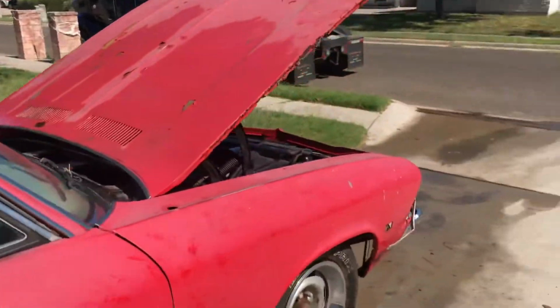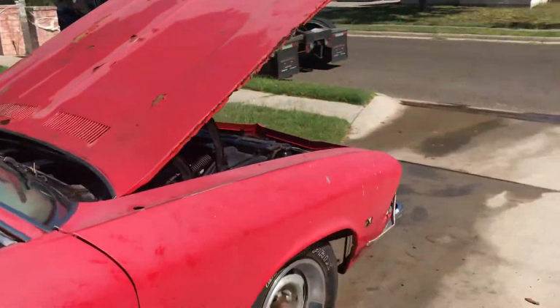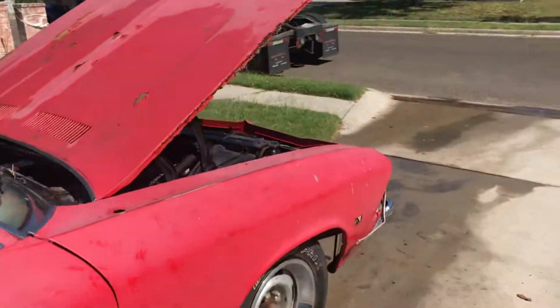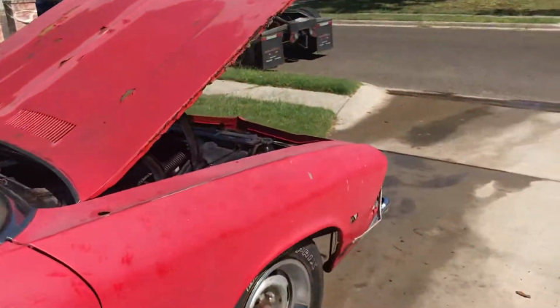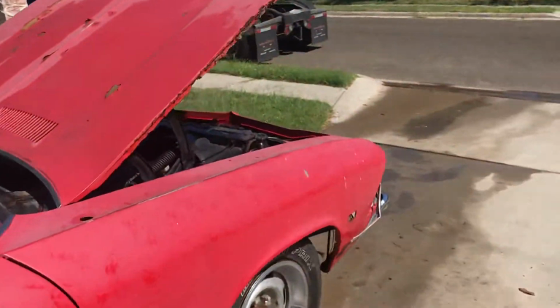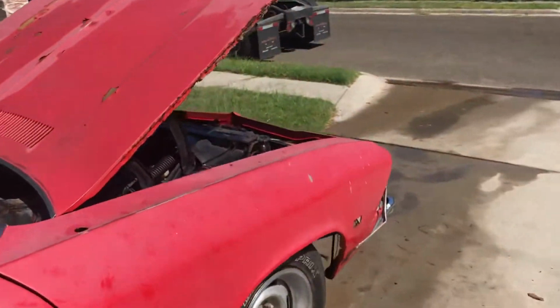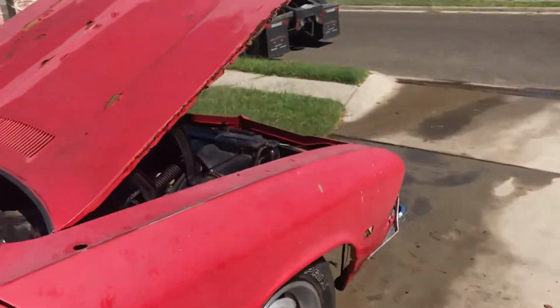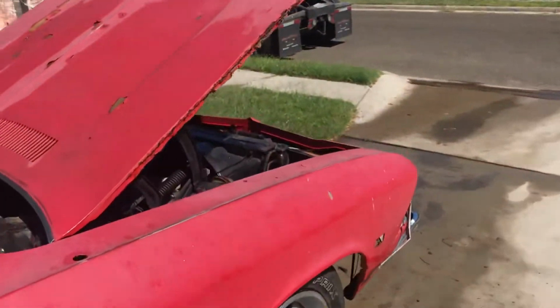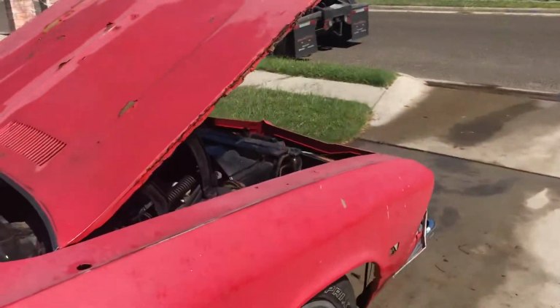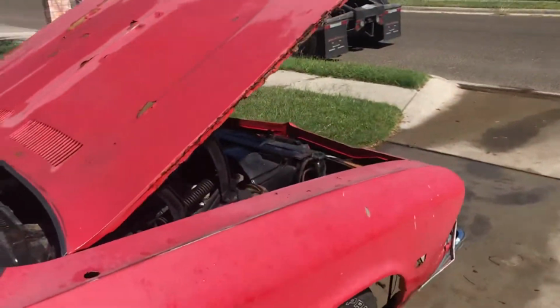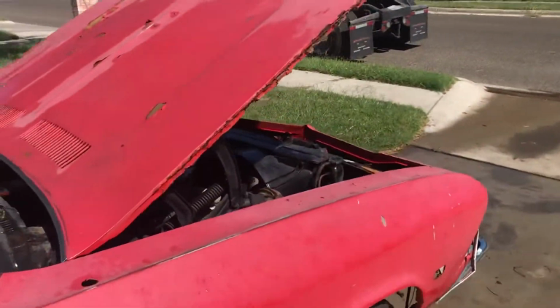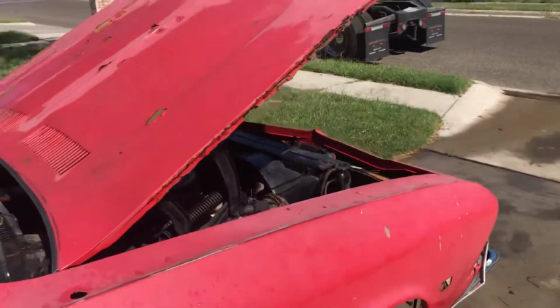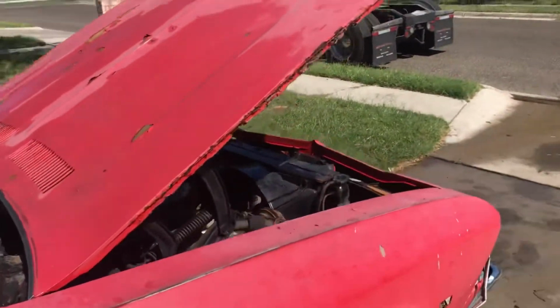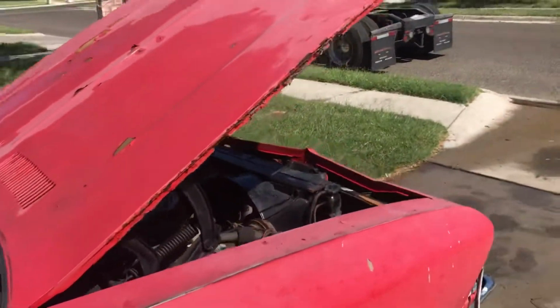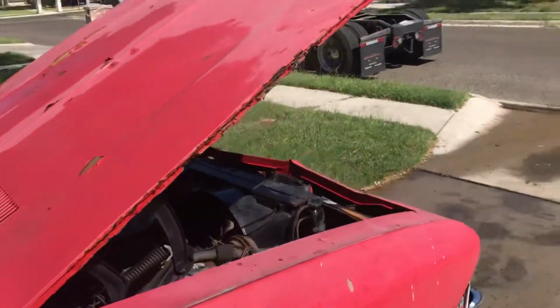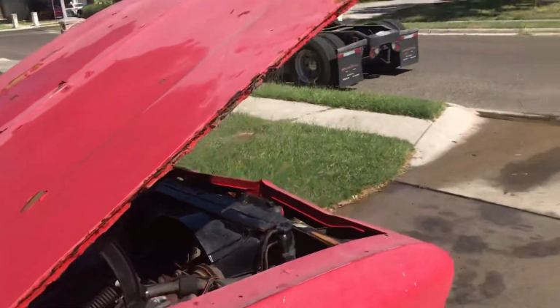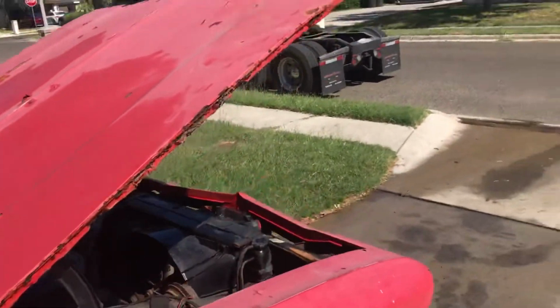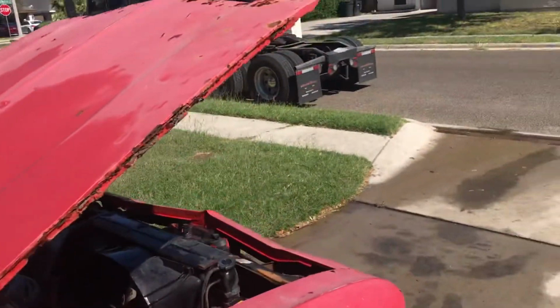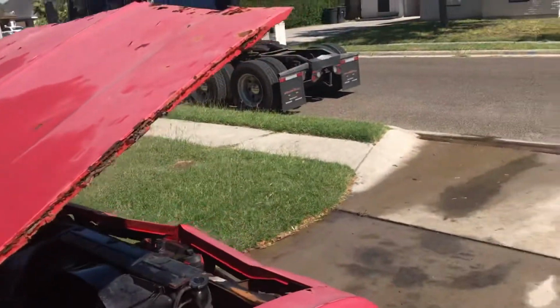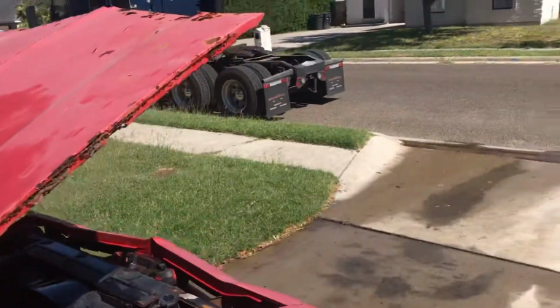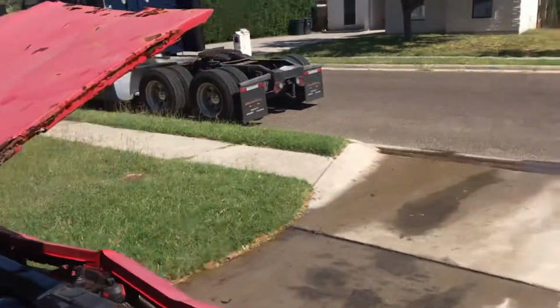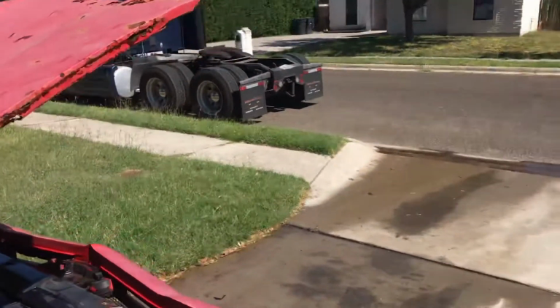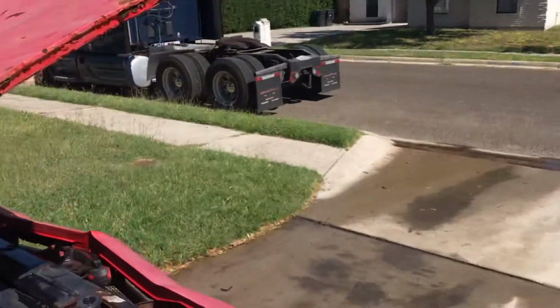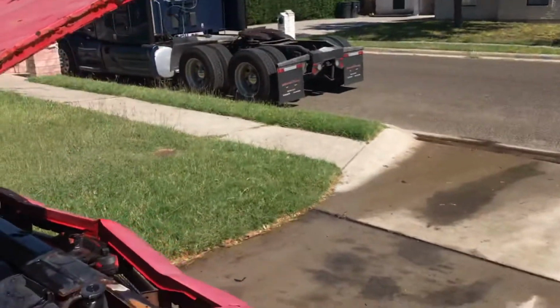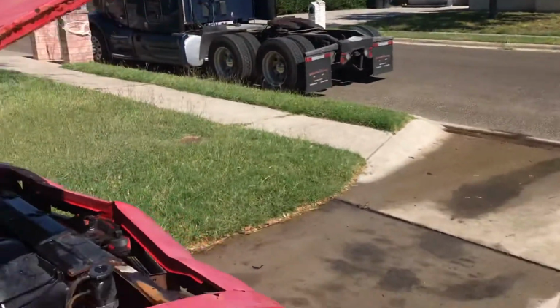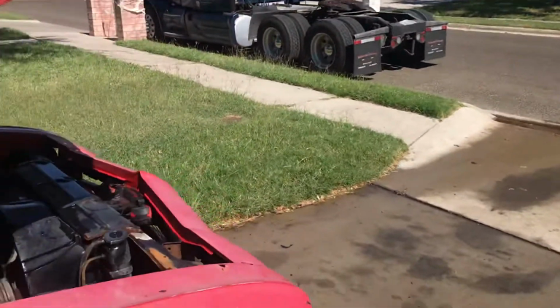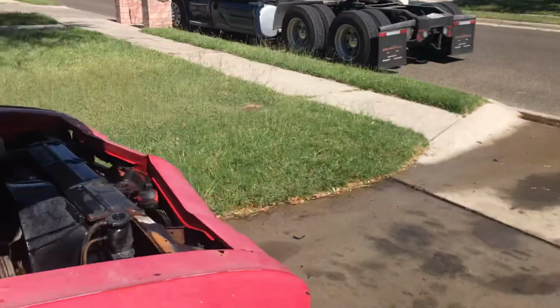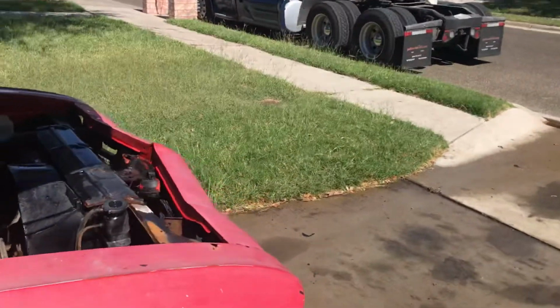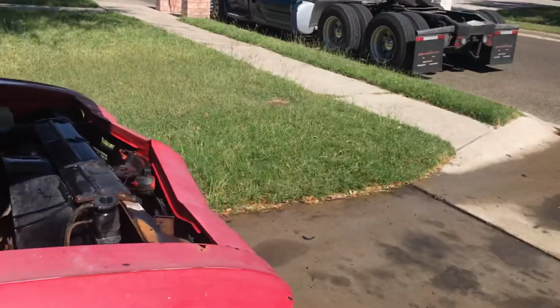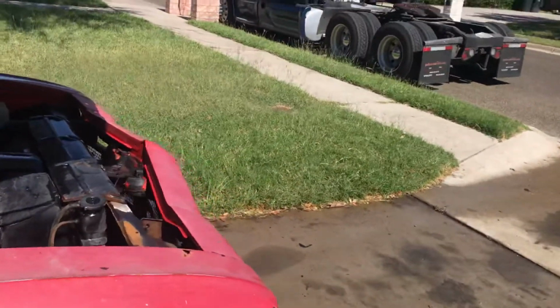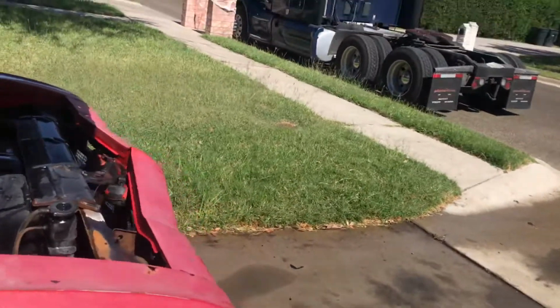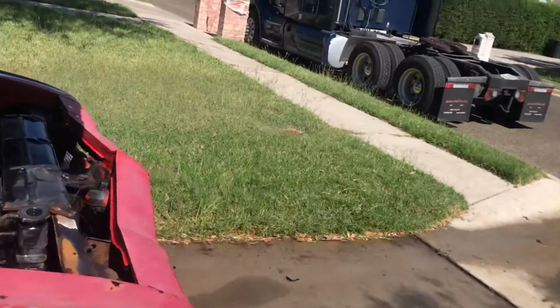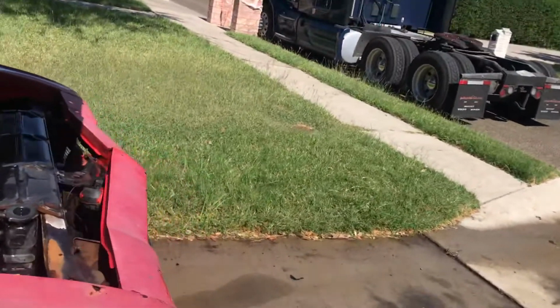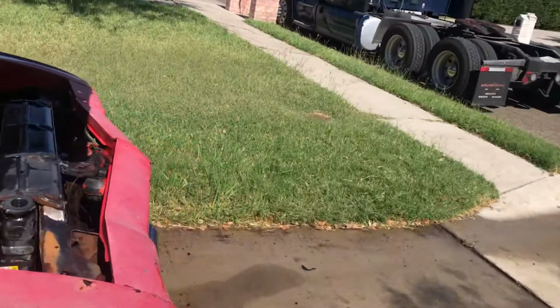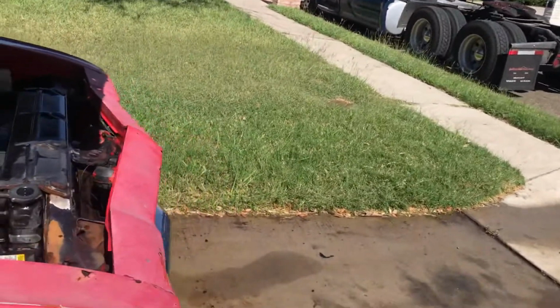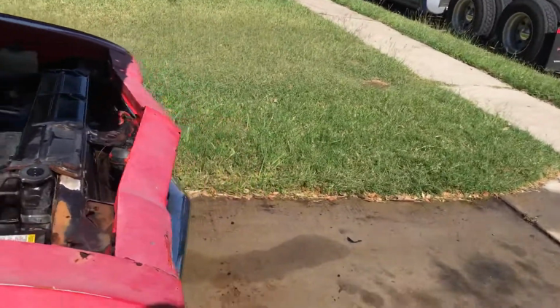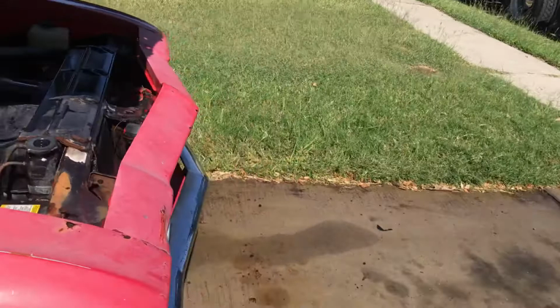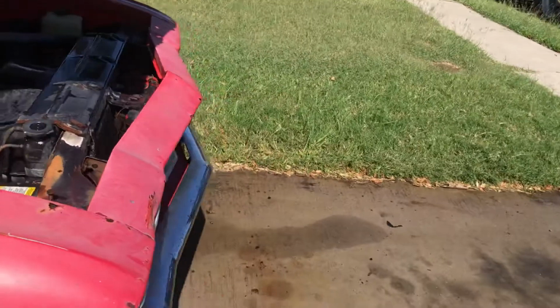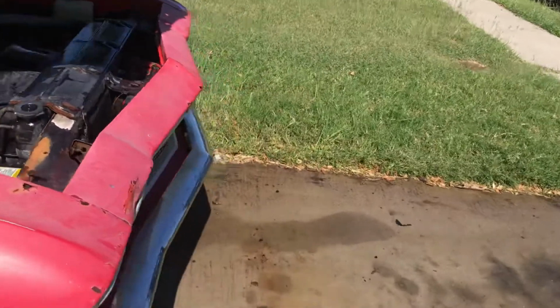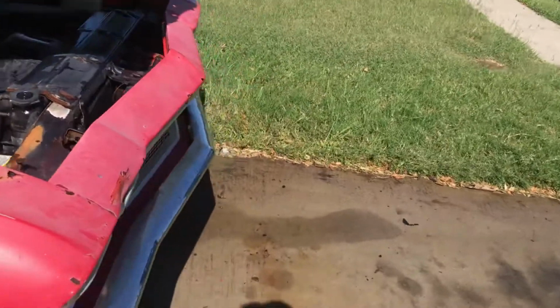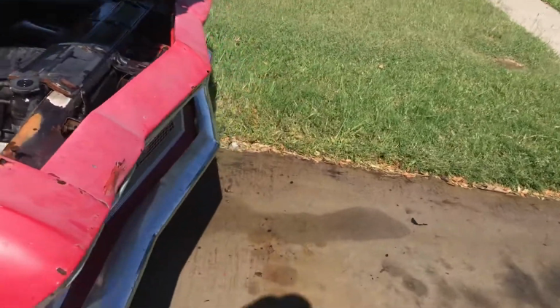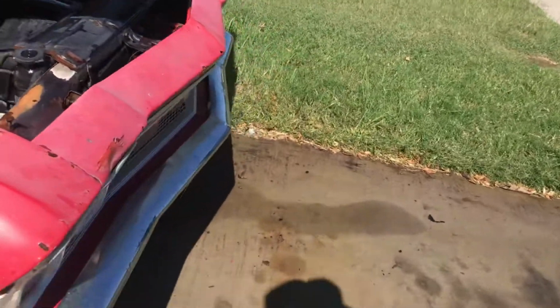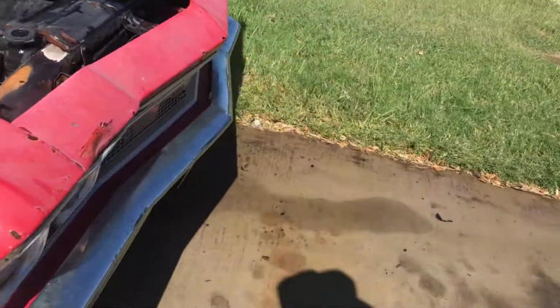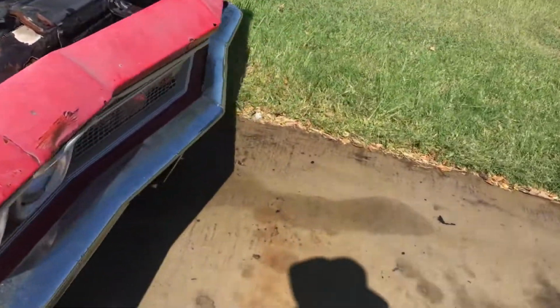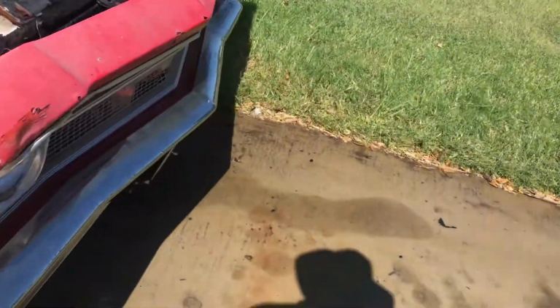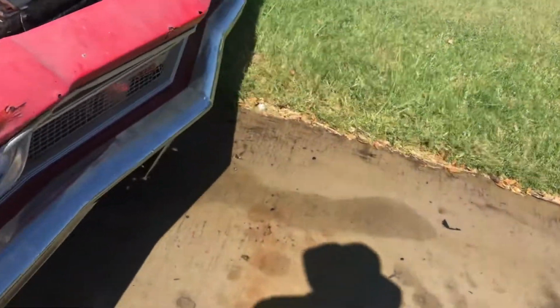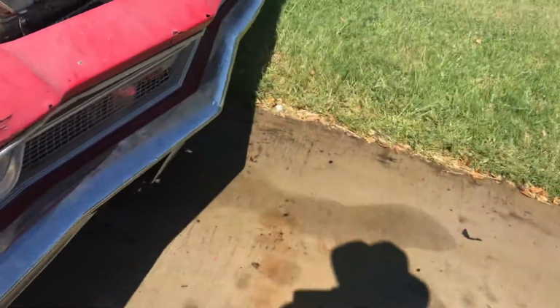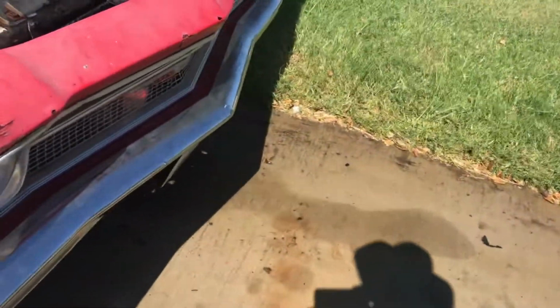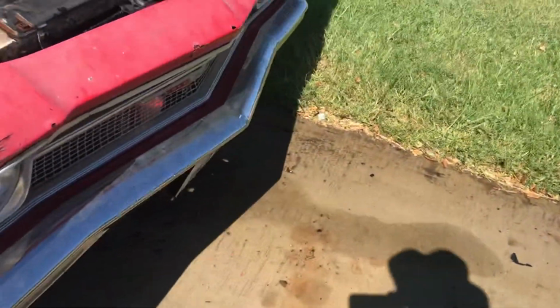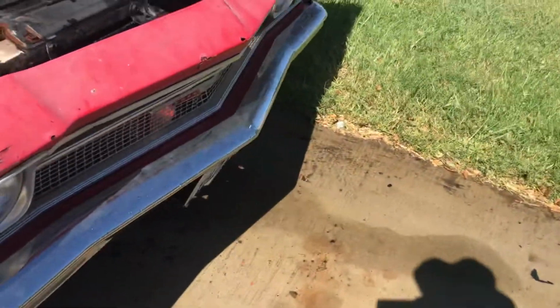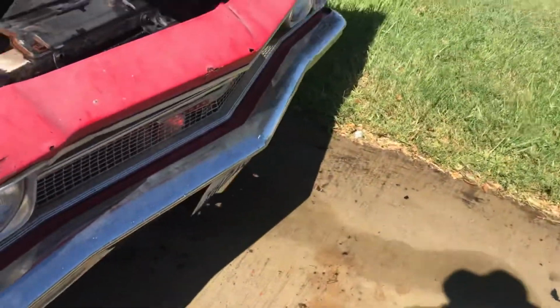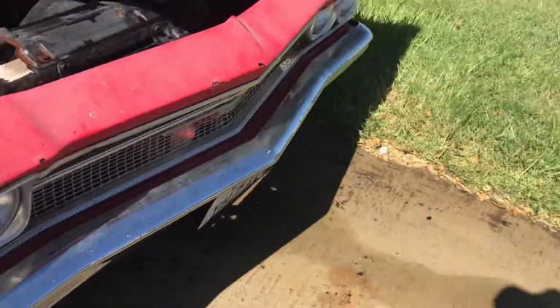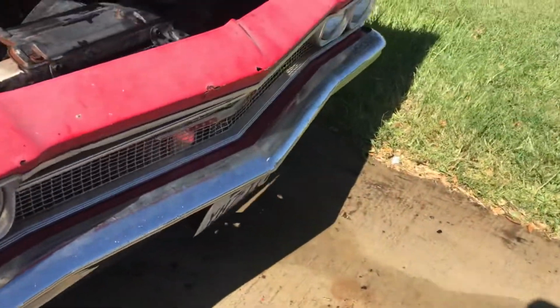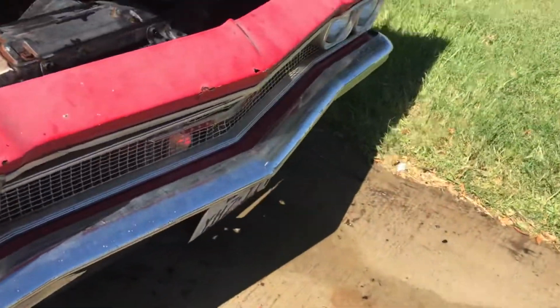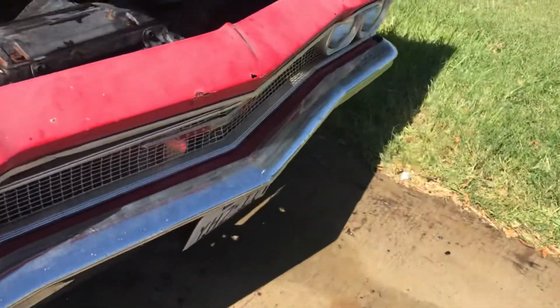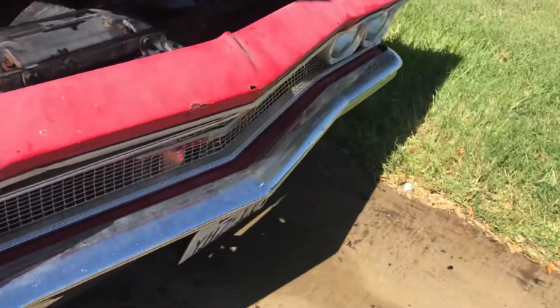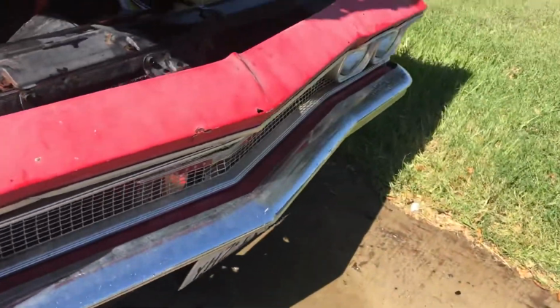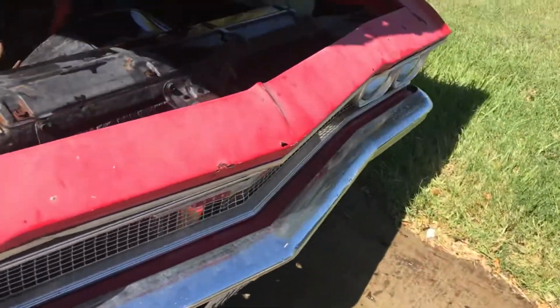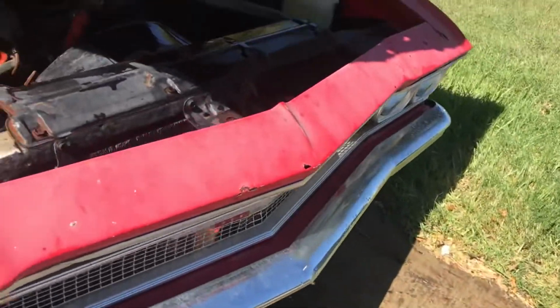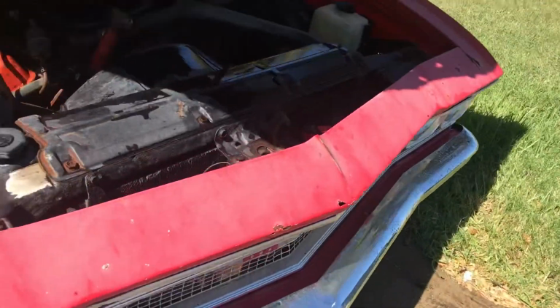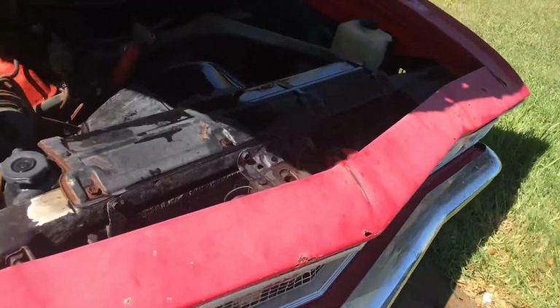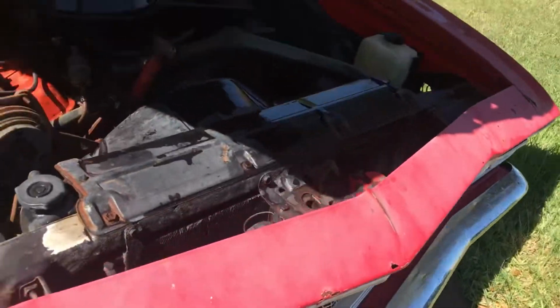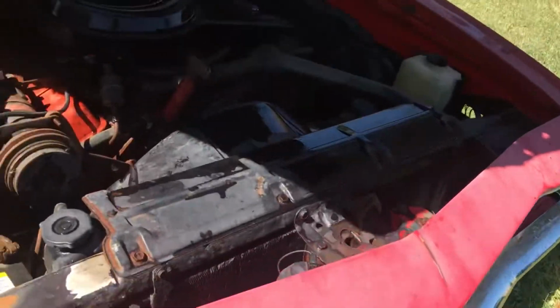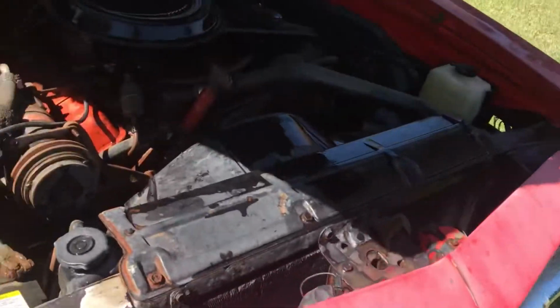I'm going to try to do half of the car with one video. I'll load it up to YouTube and I can post it.